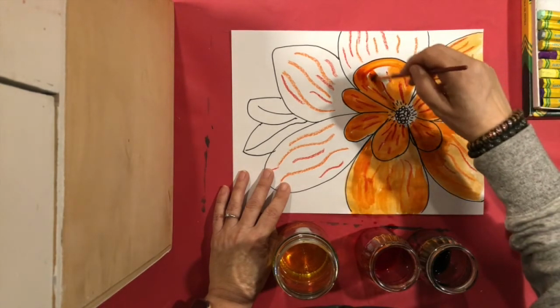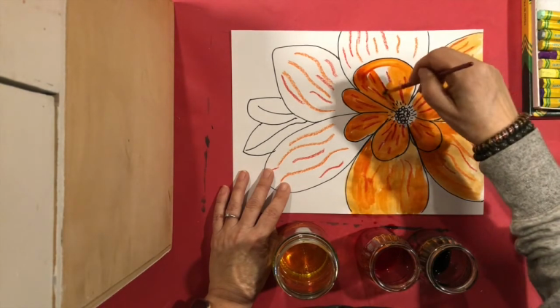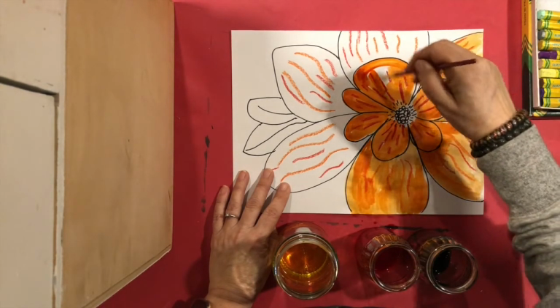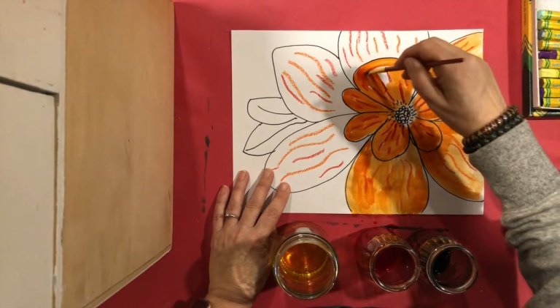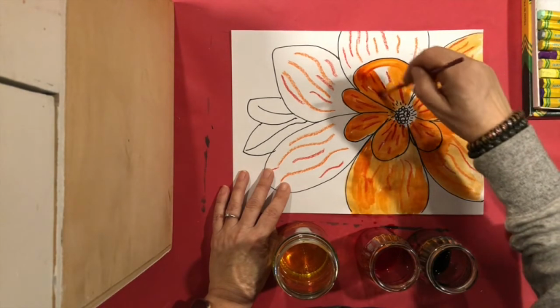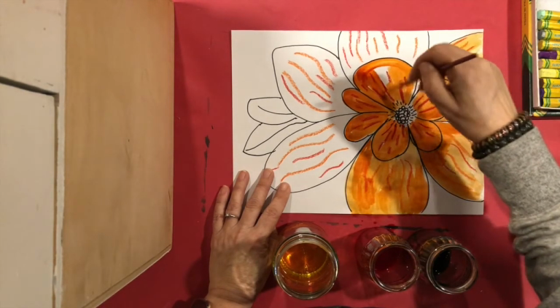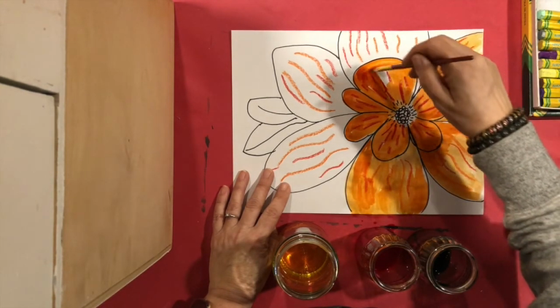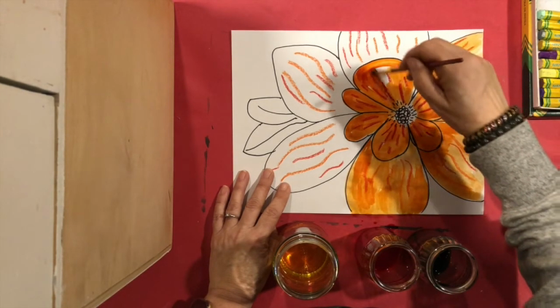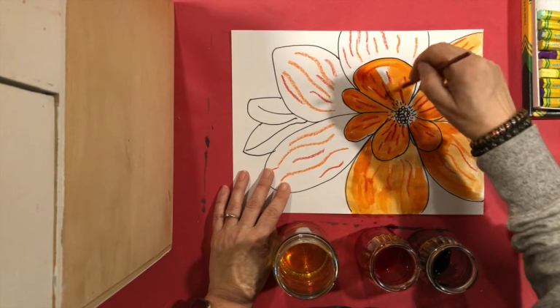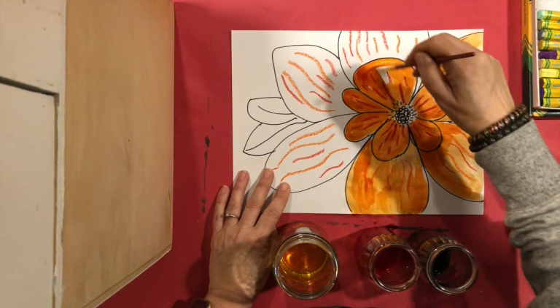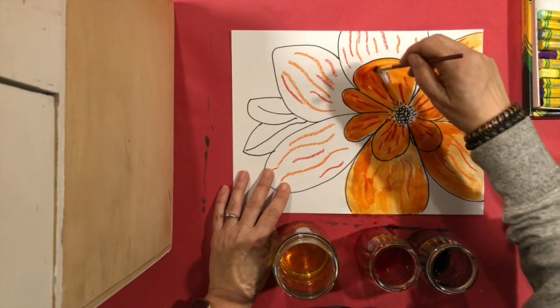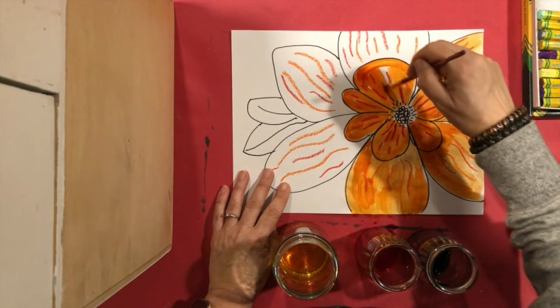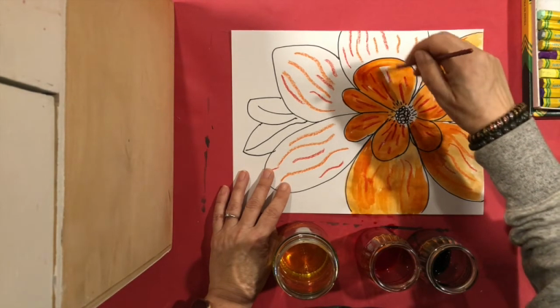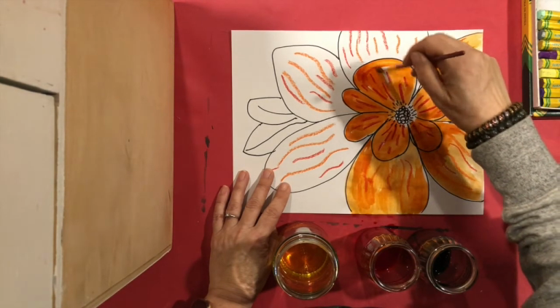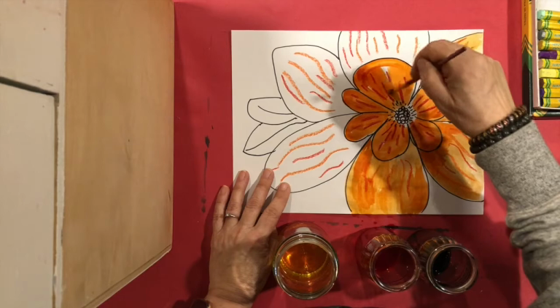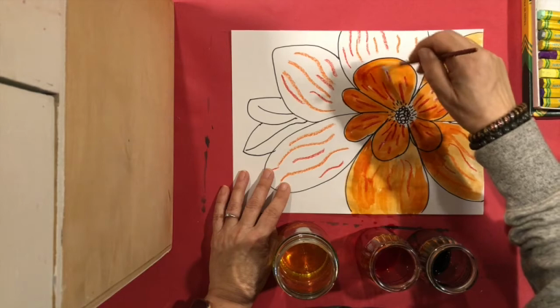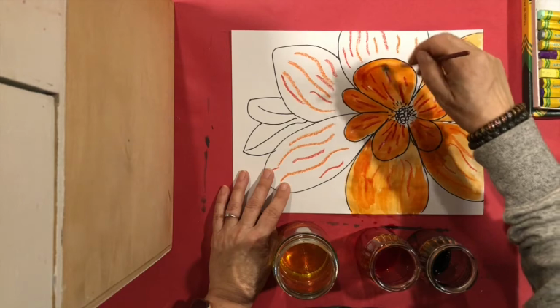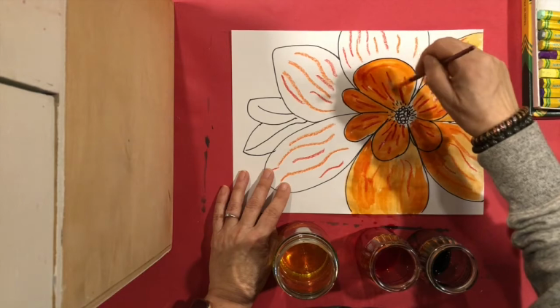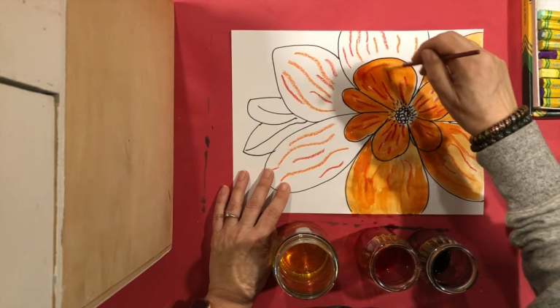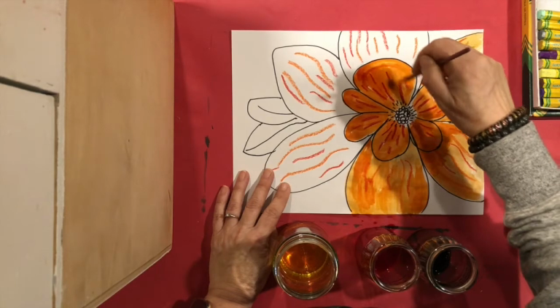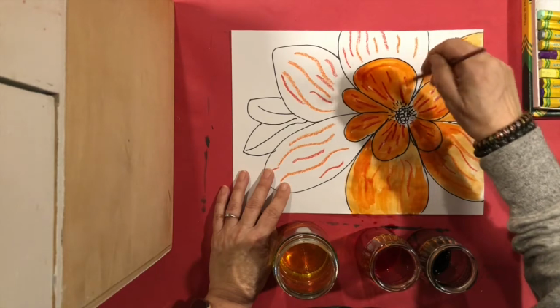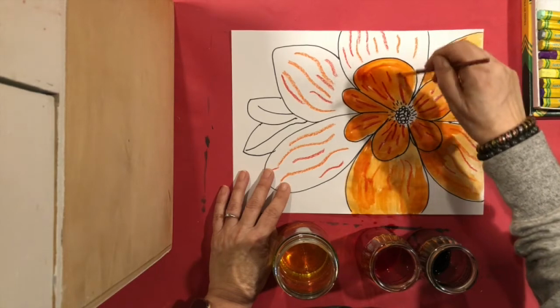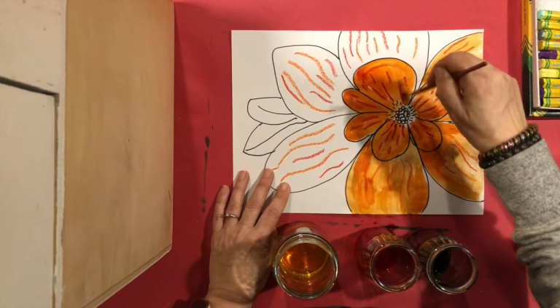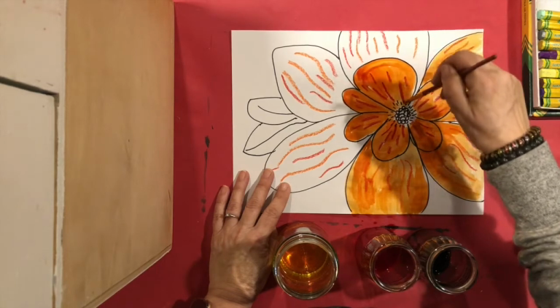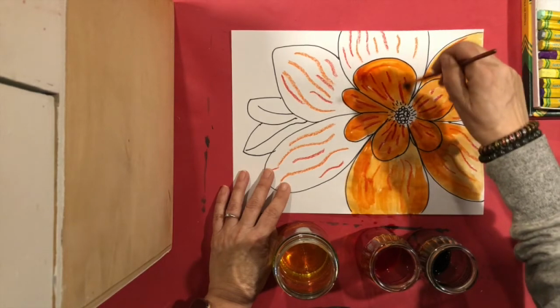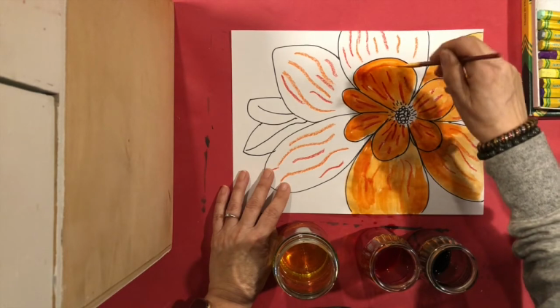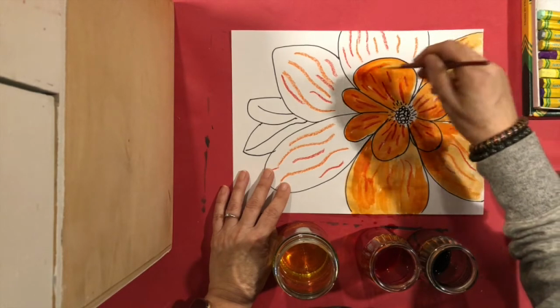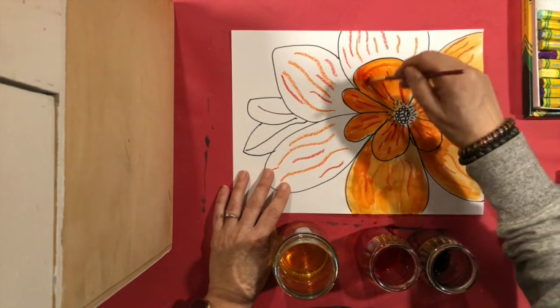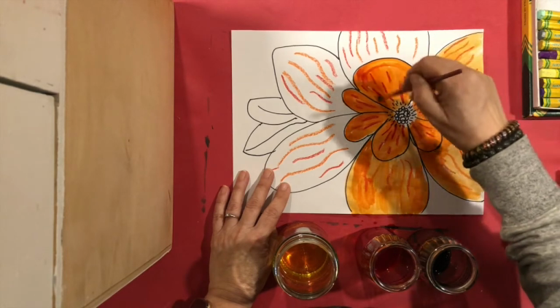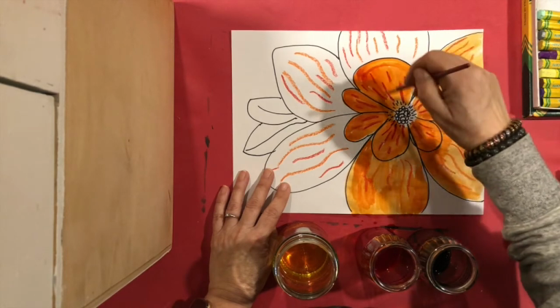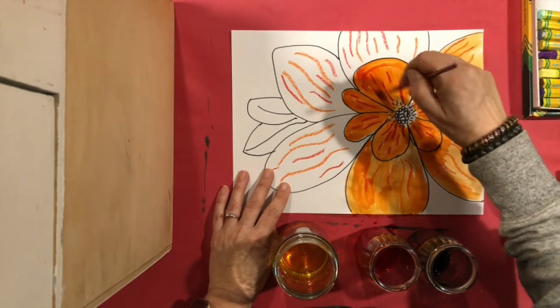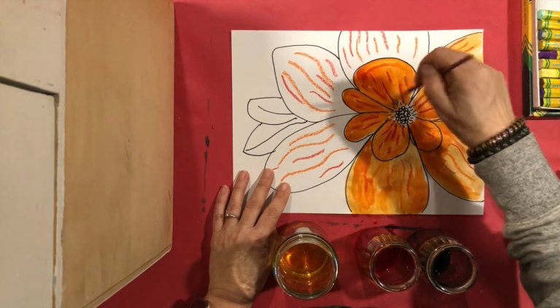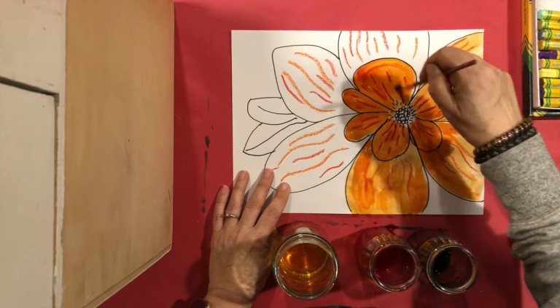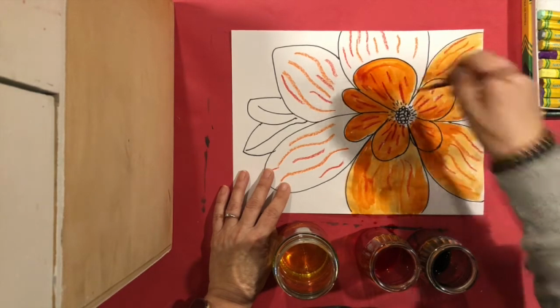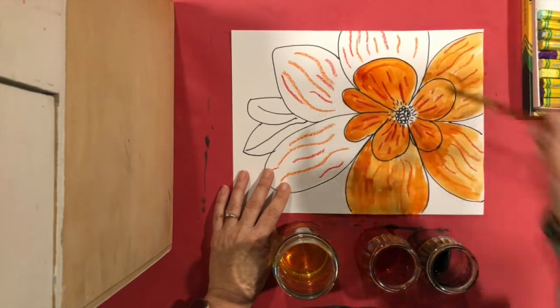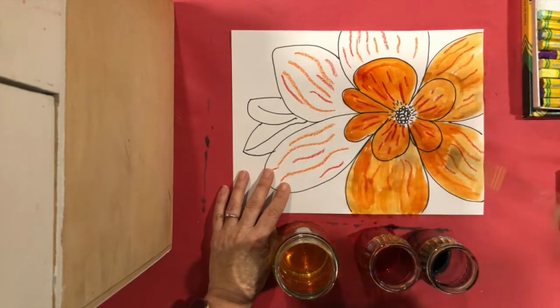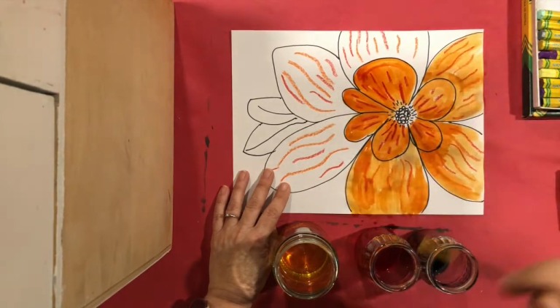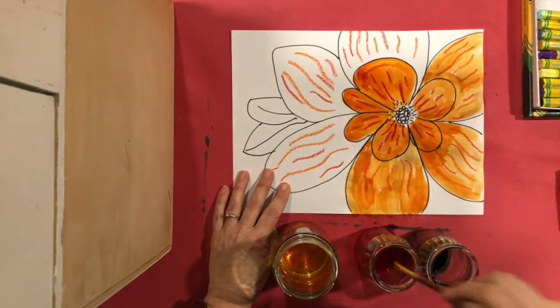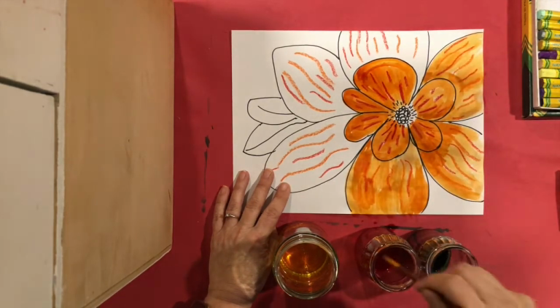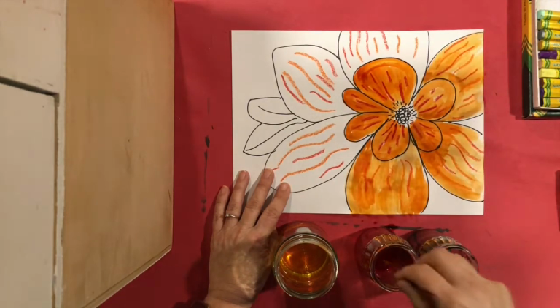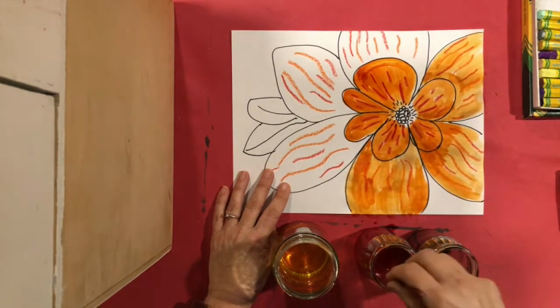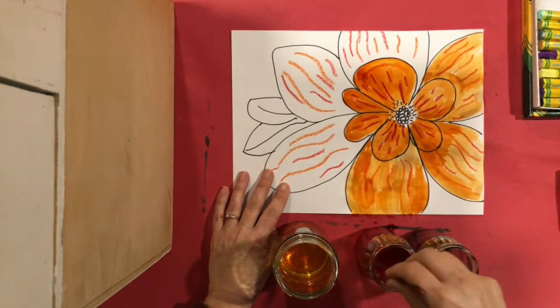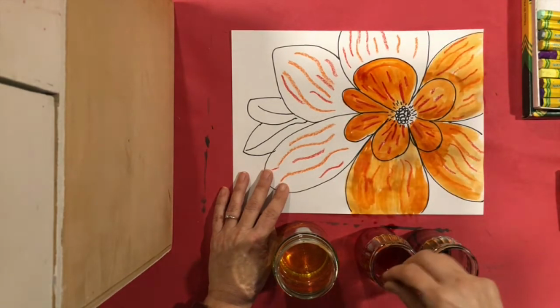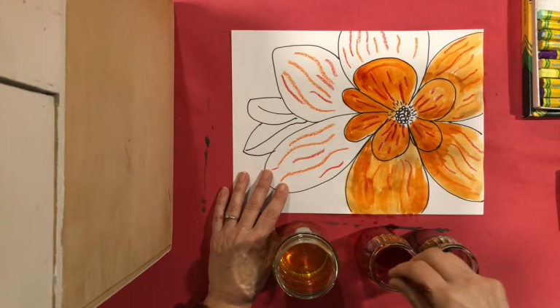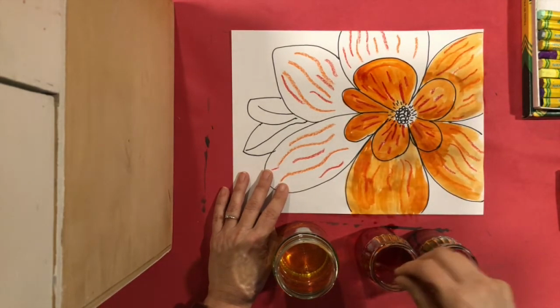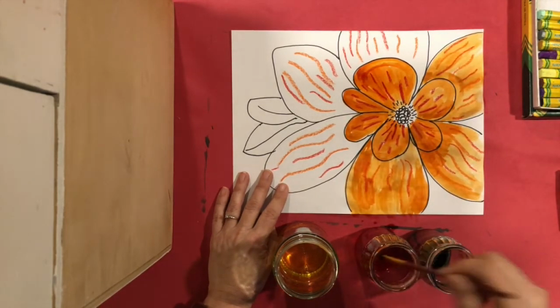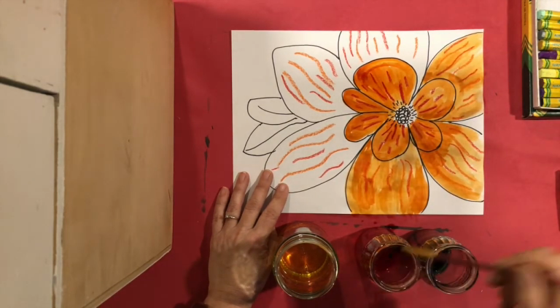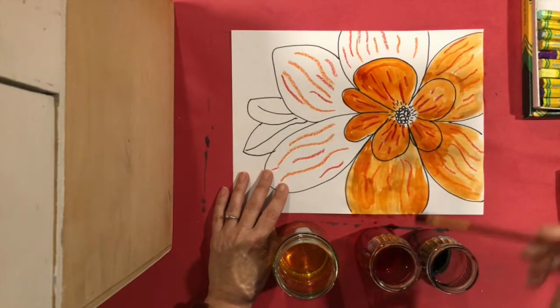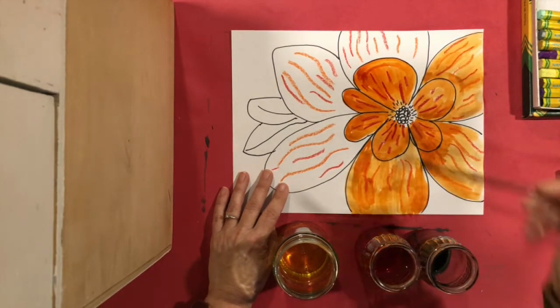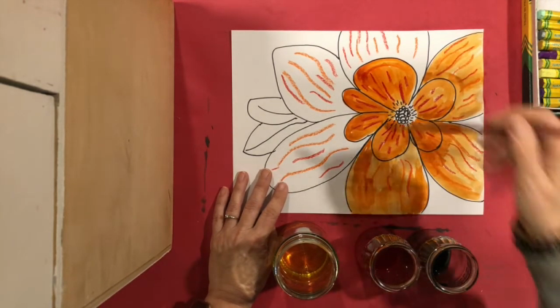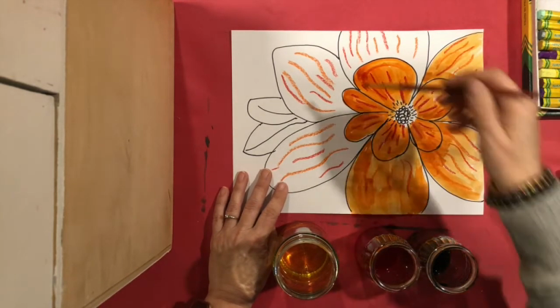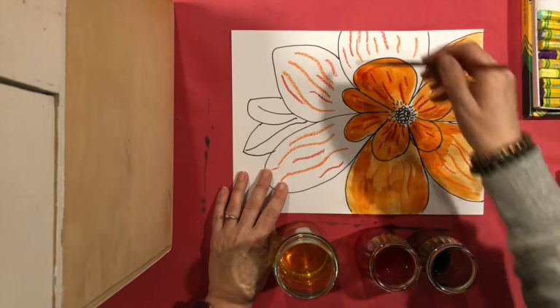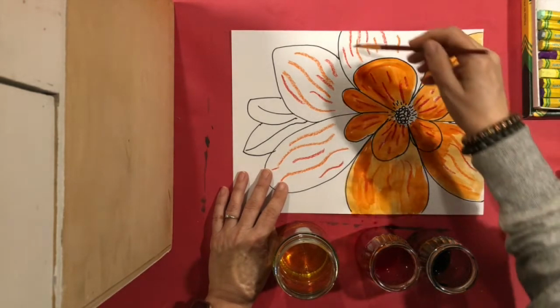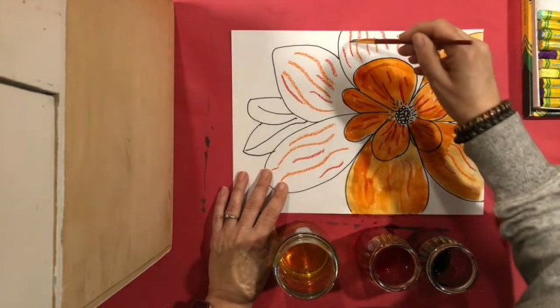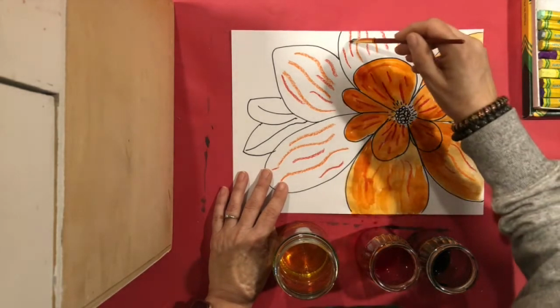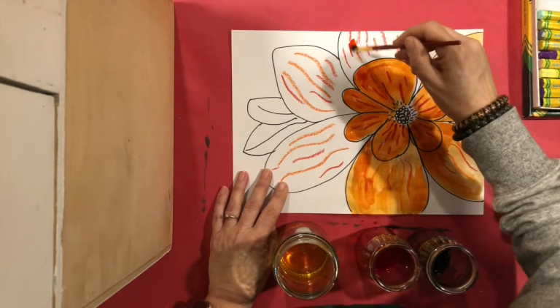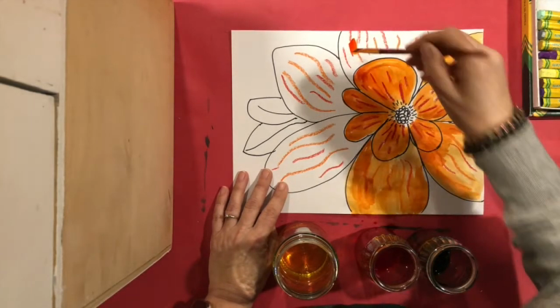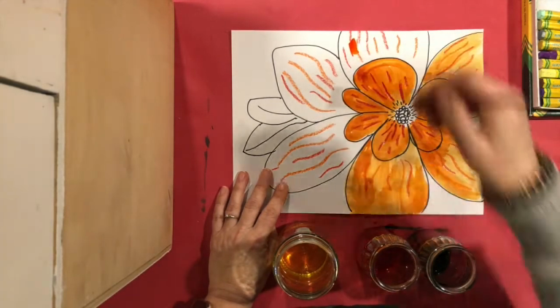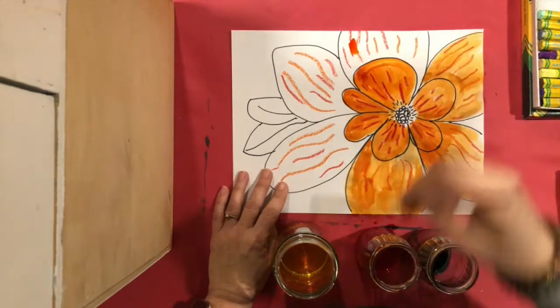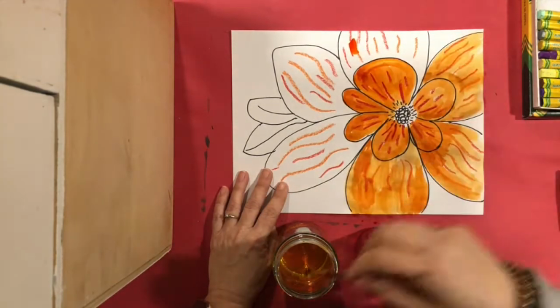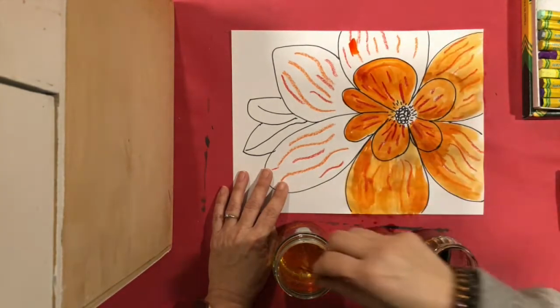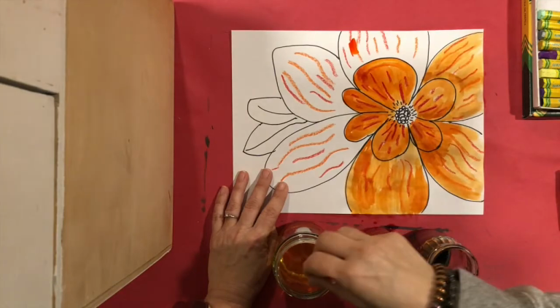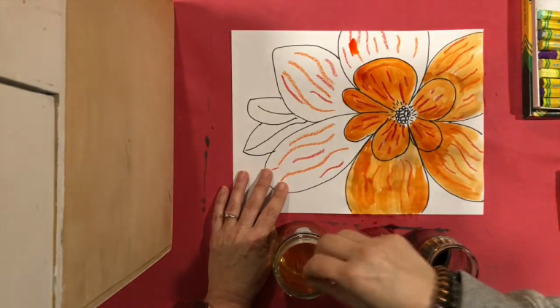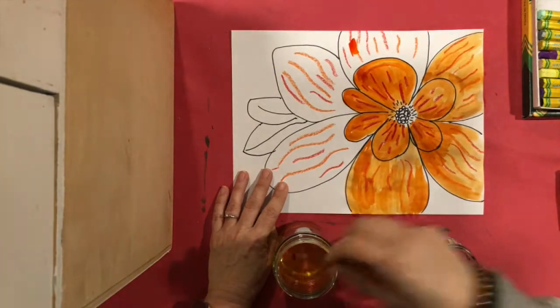Because I used the oil pastel, I can just paint right over it with the watercolor paint.